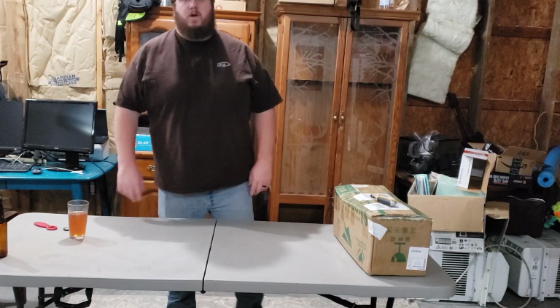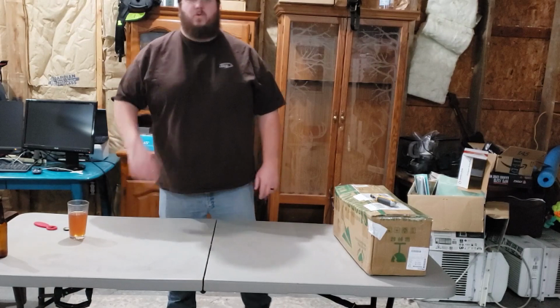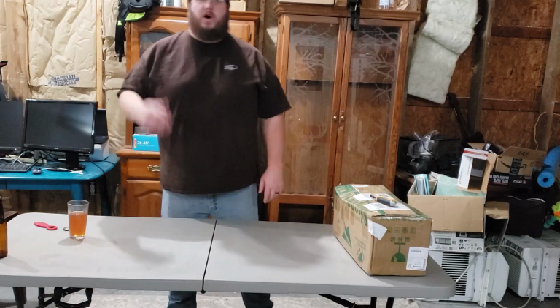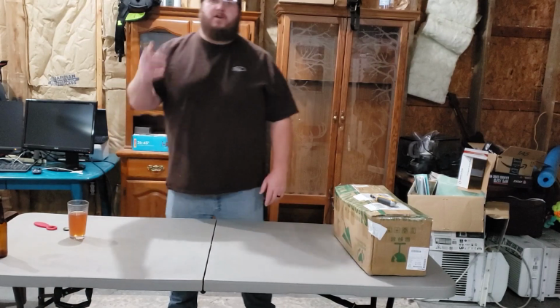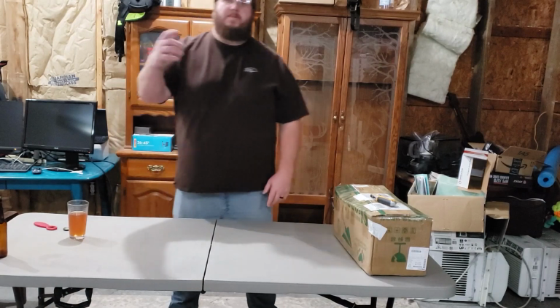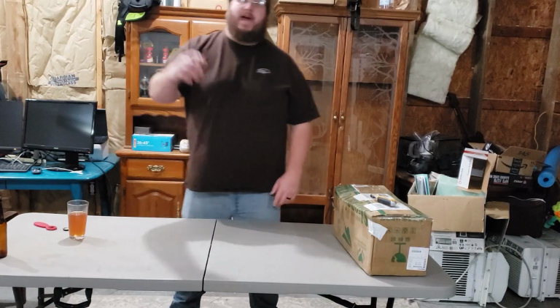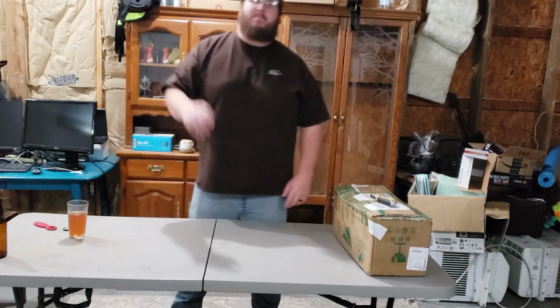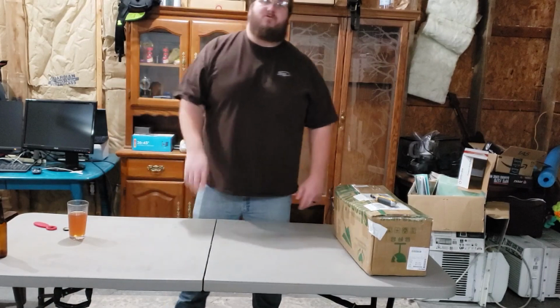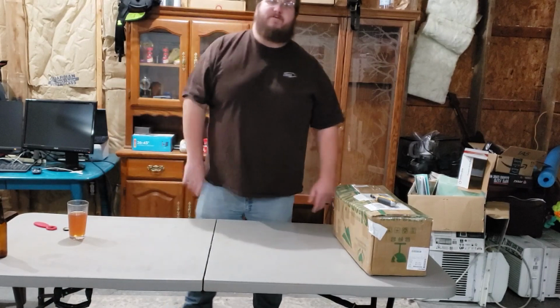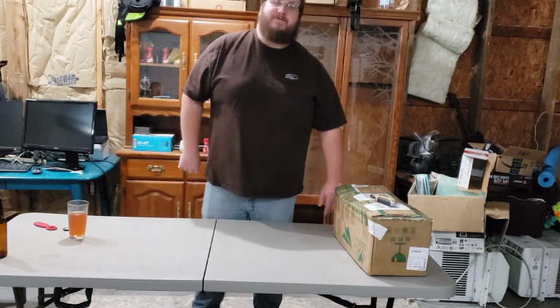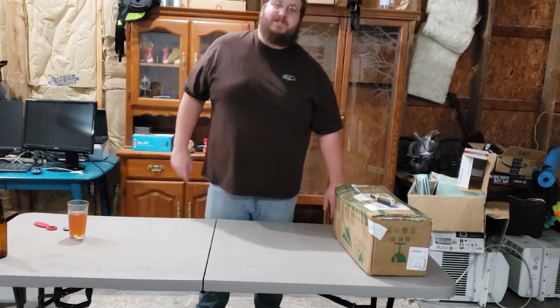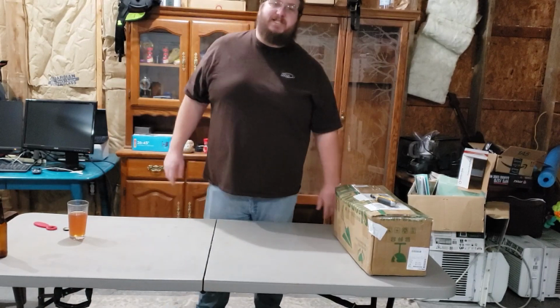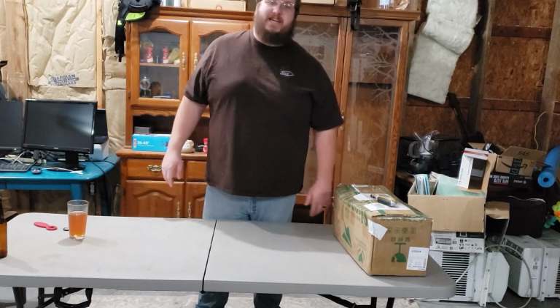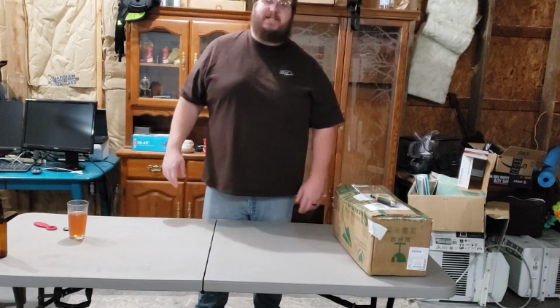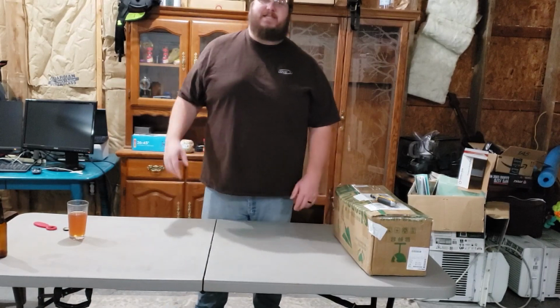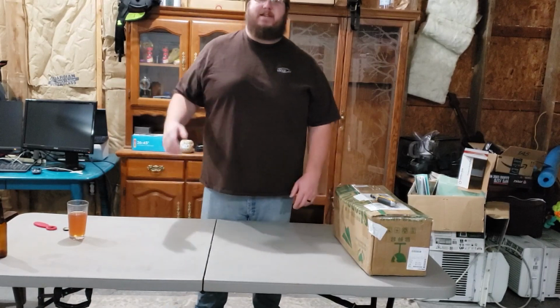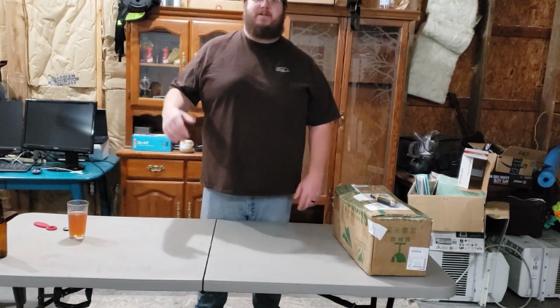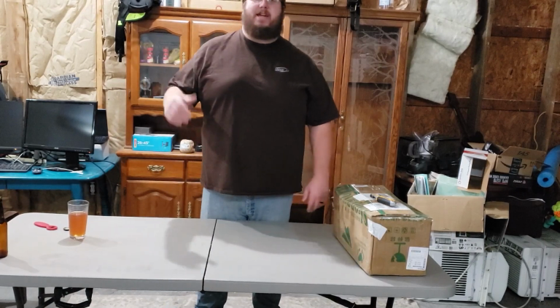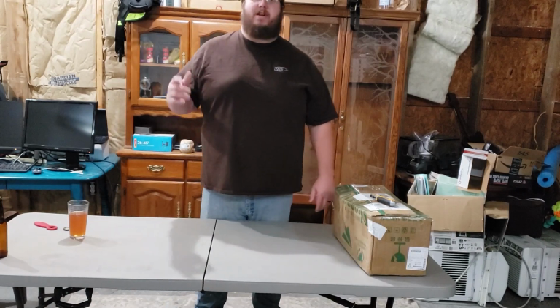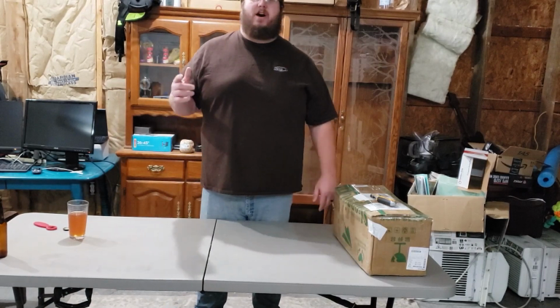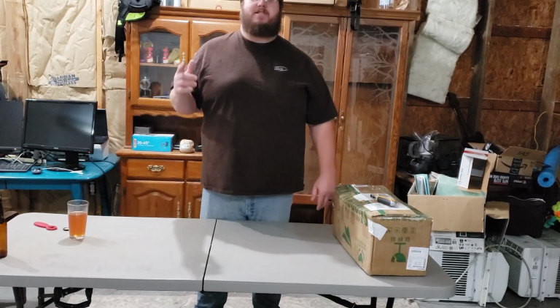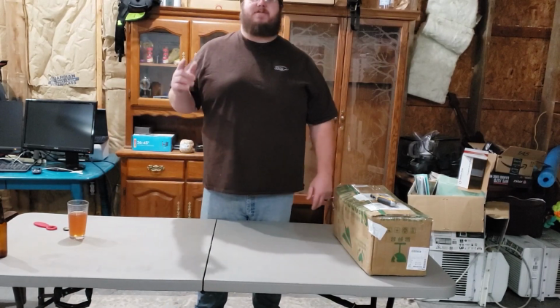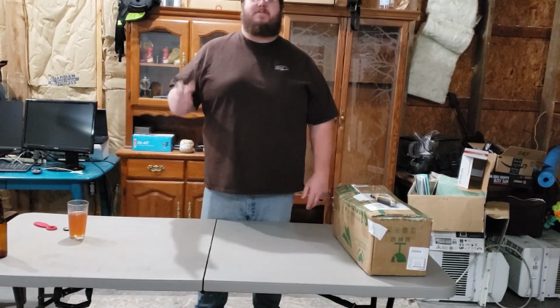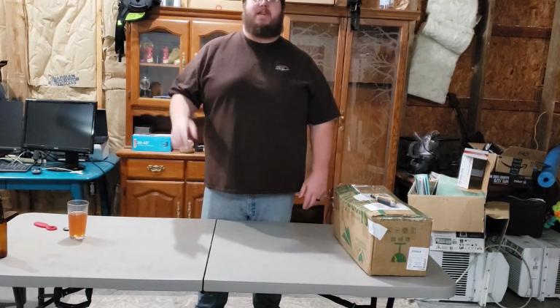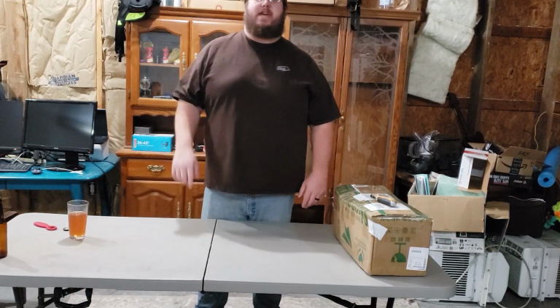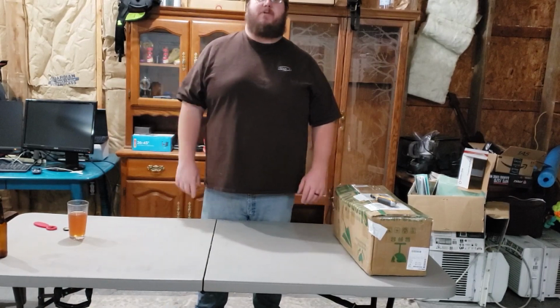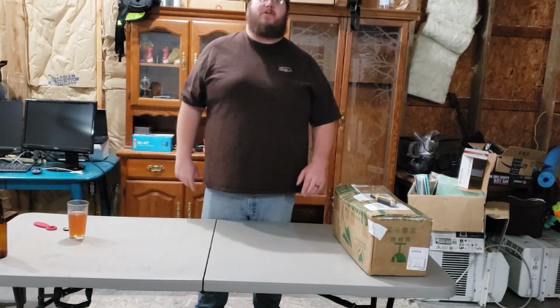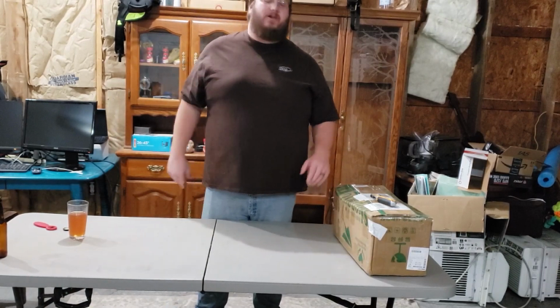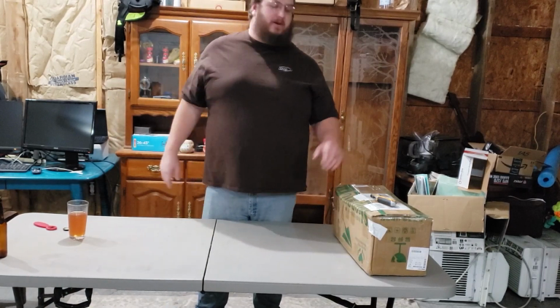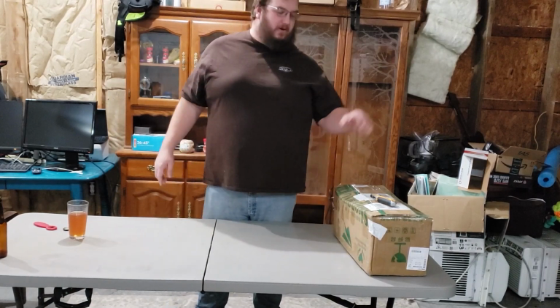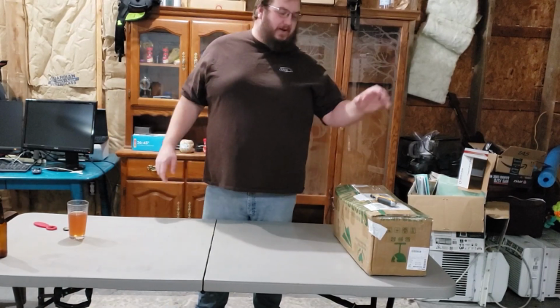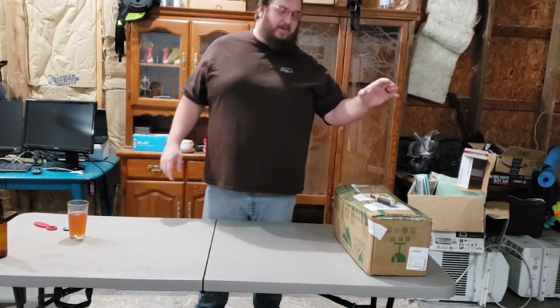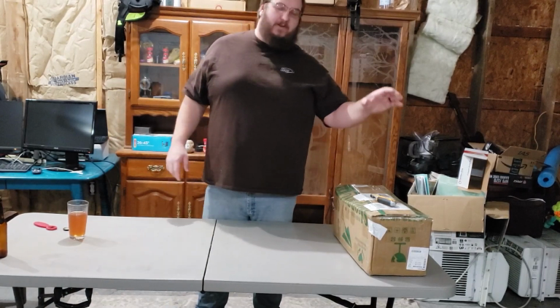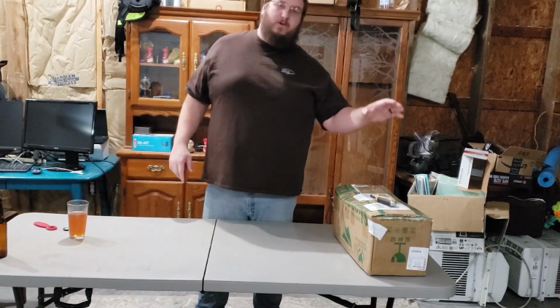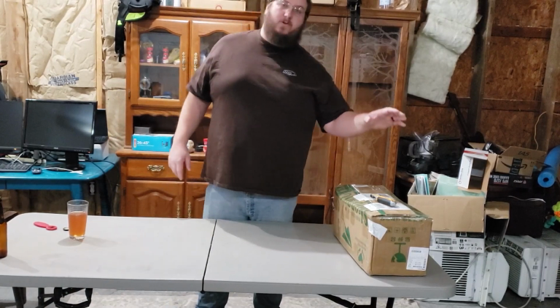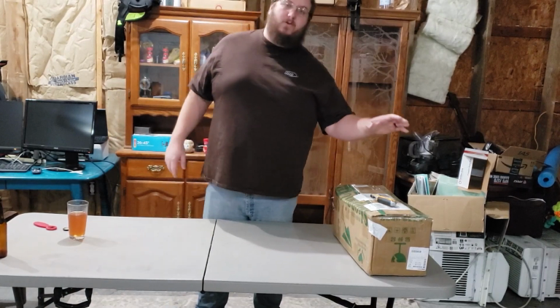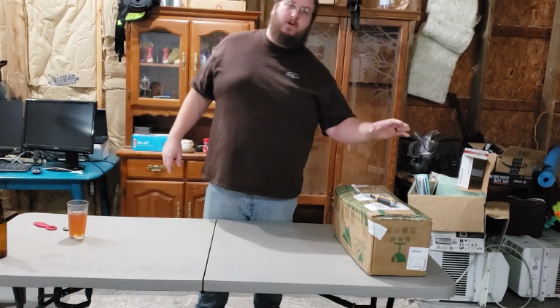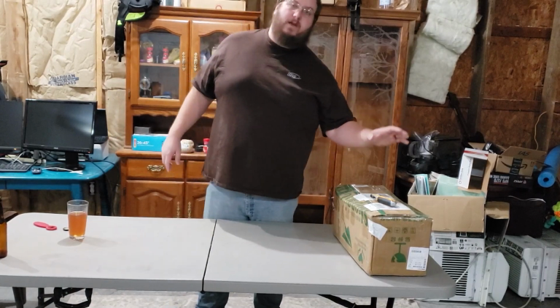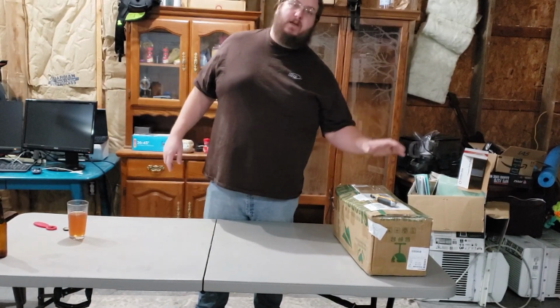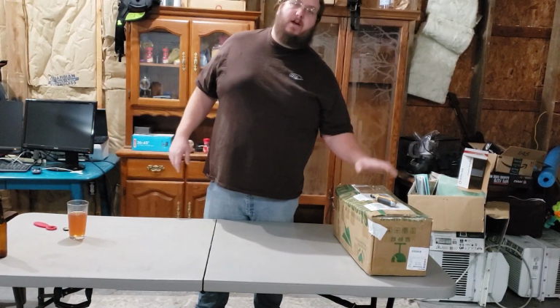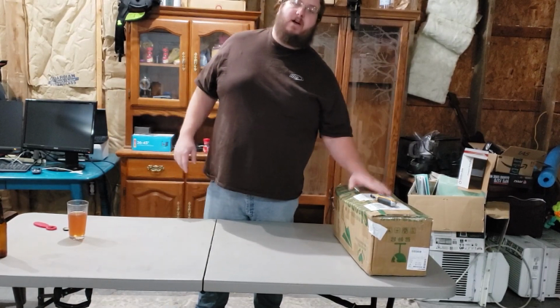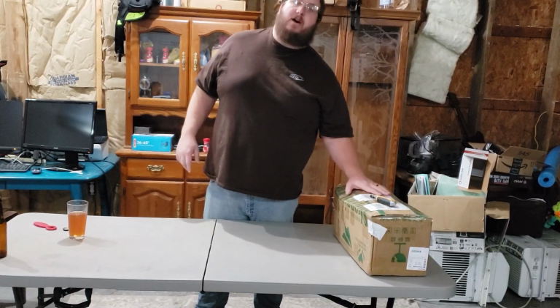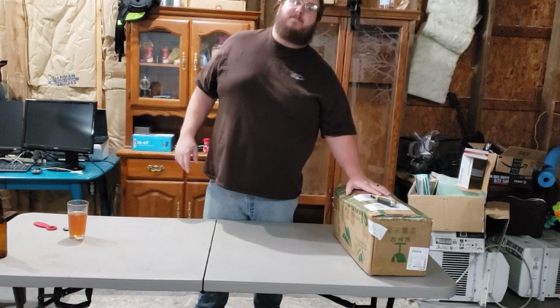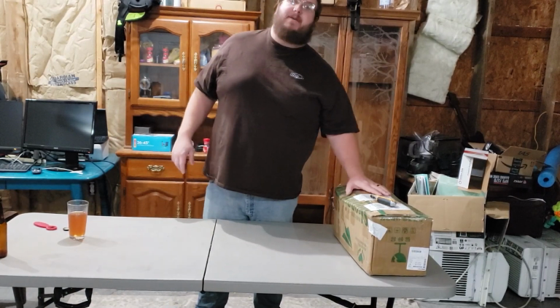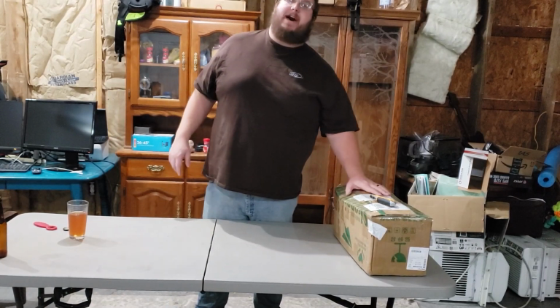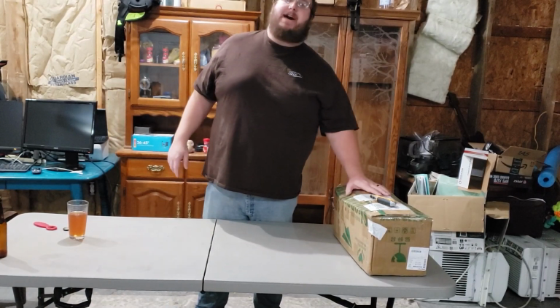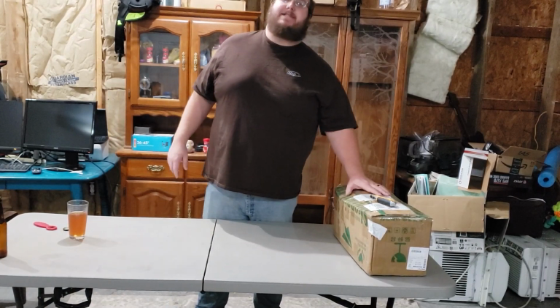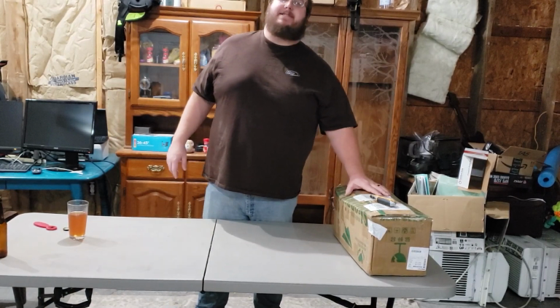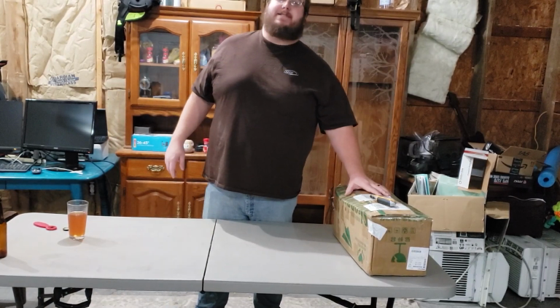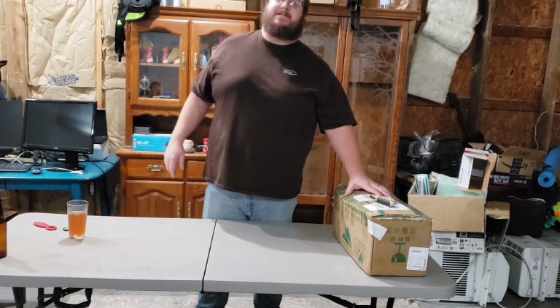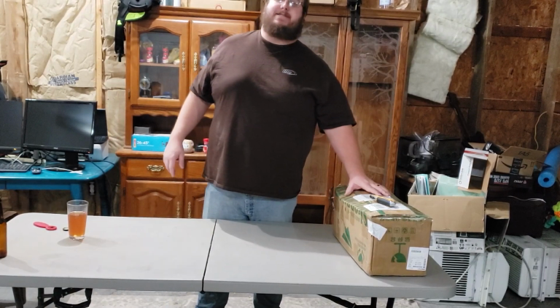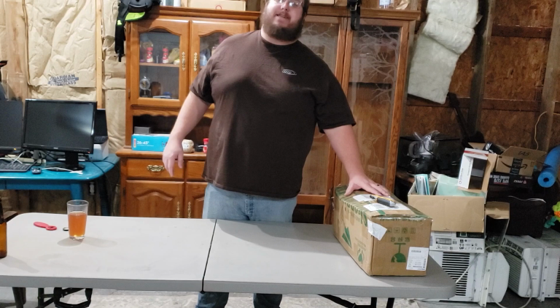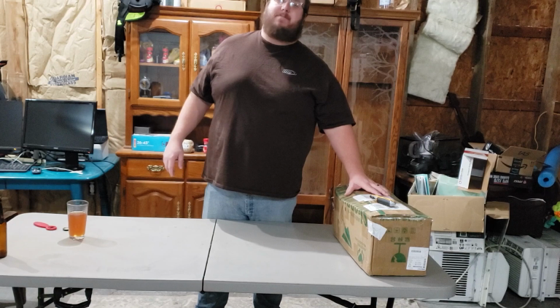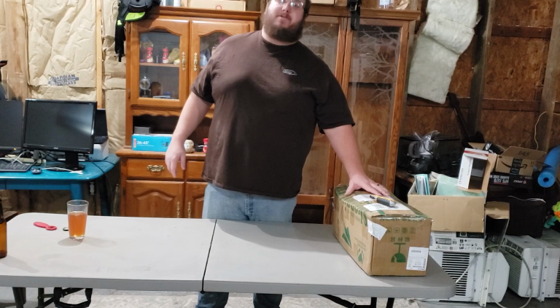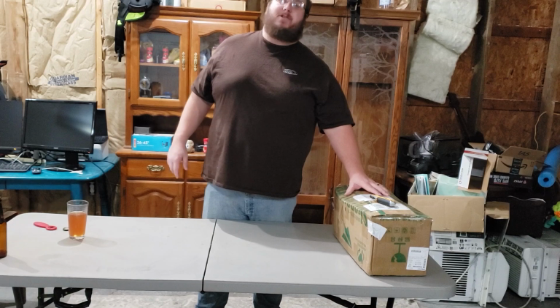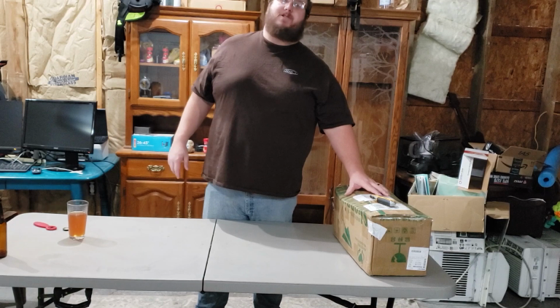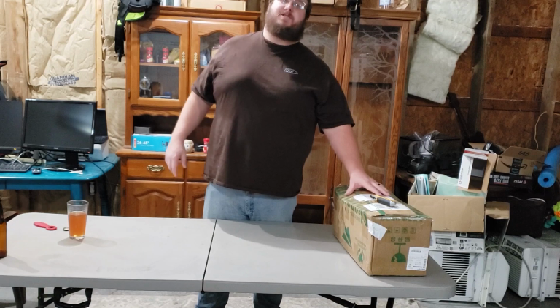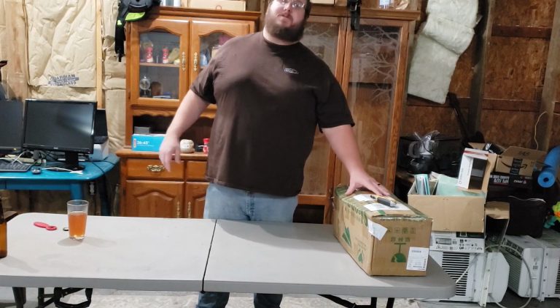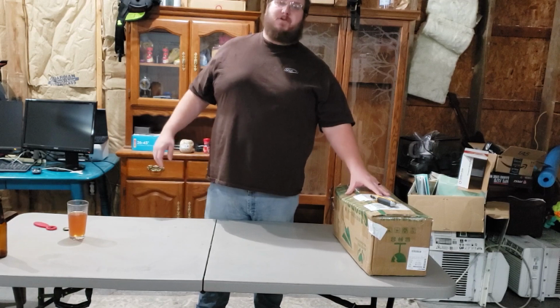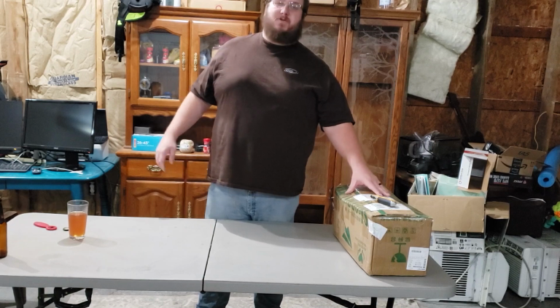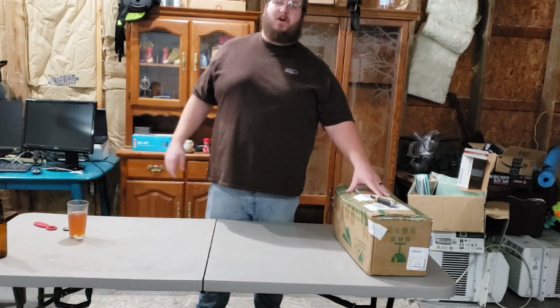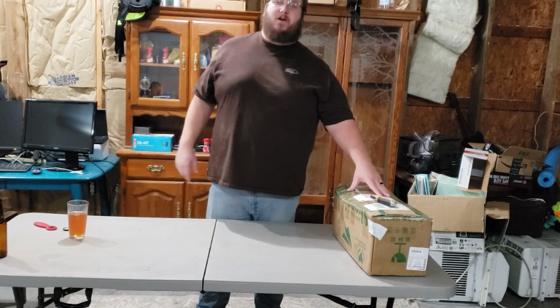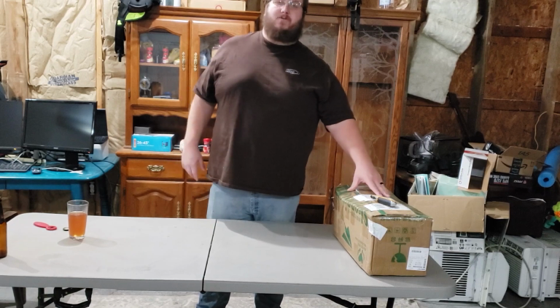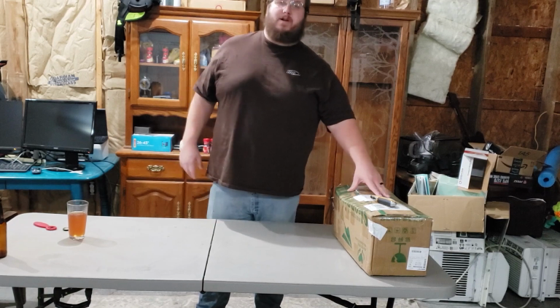Welcome back, proofers. Today is going to be an awesome day. We are going to unbox and assemble some new hardware.